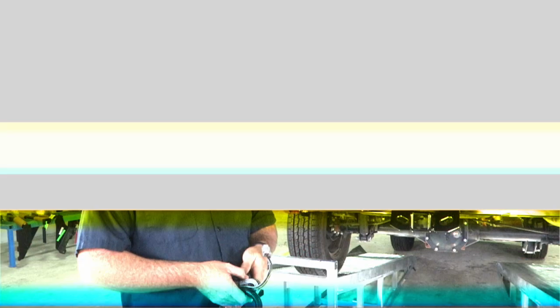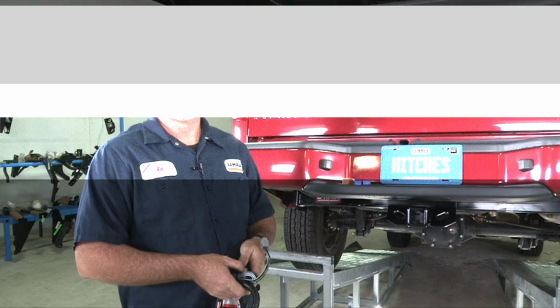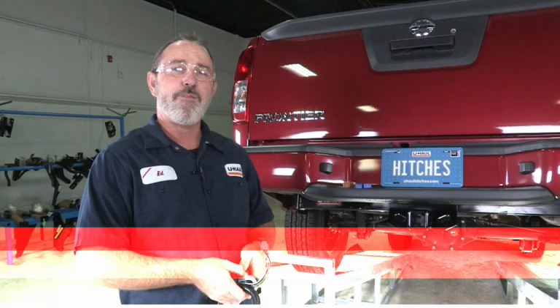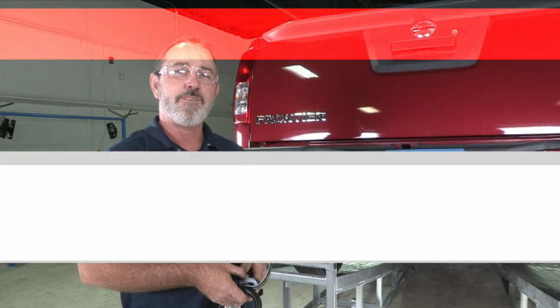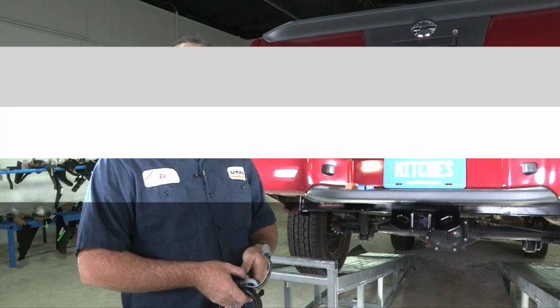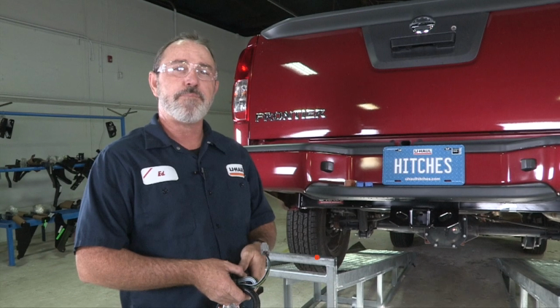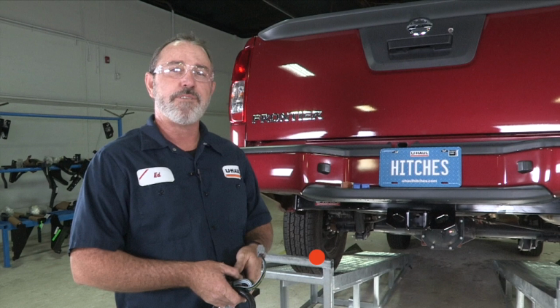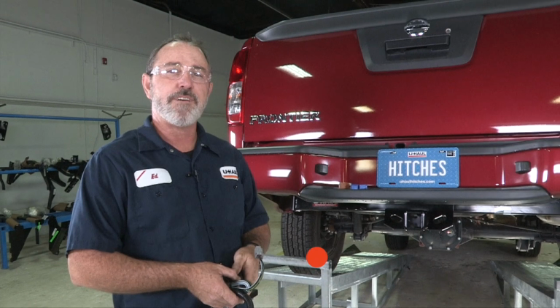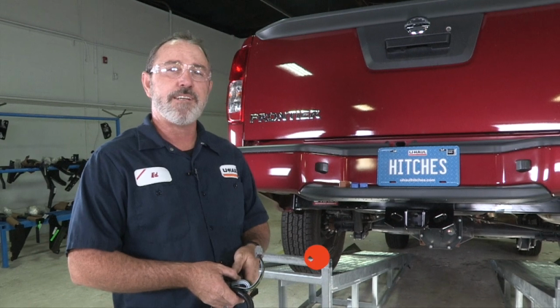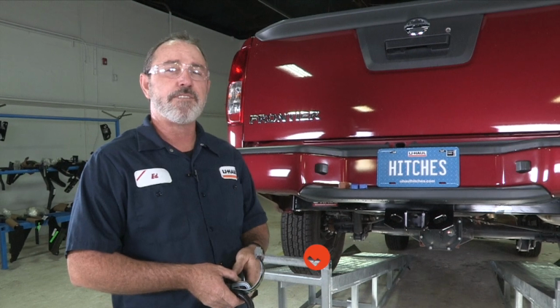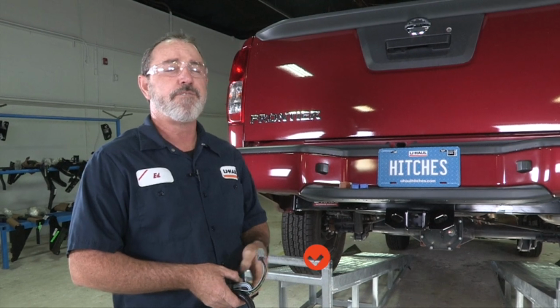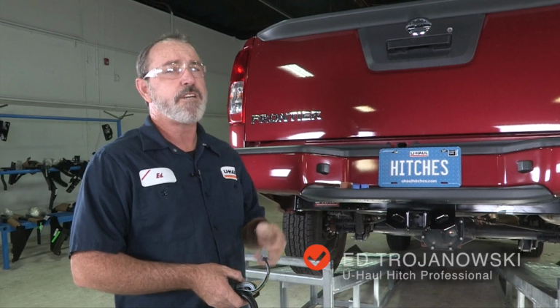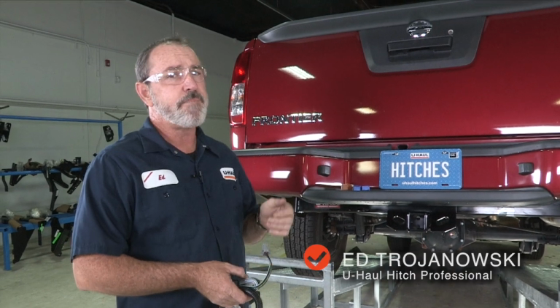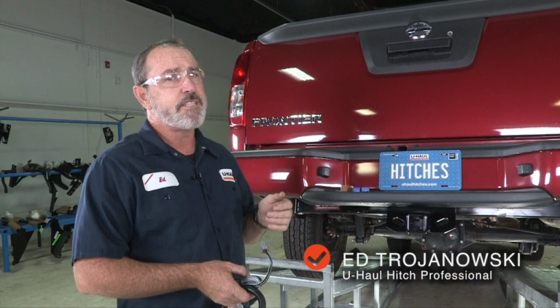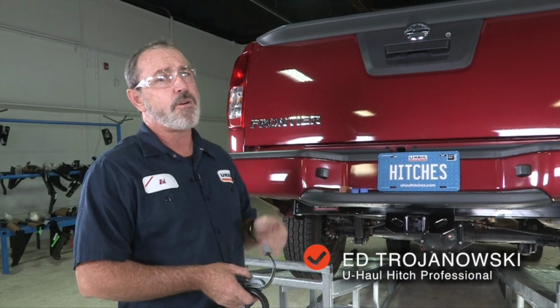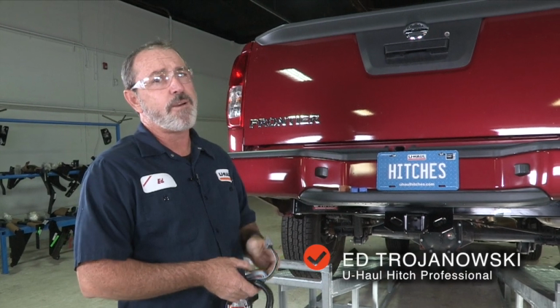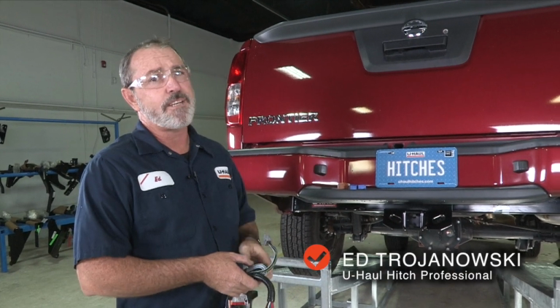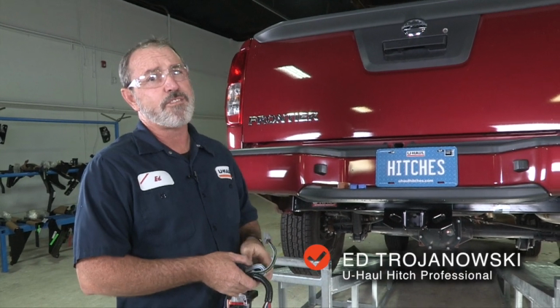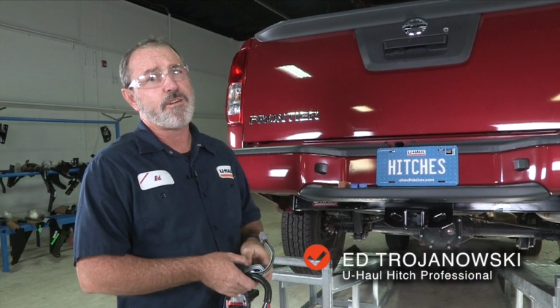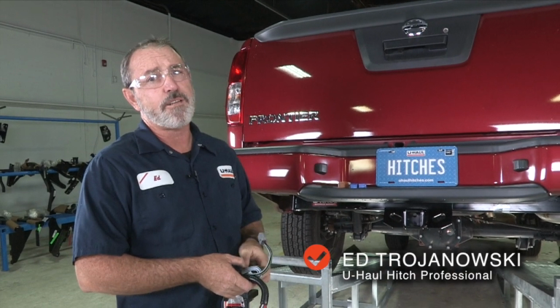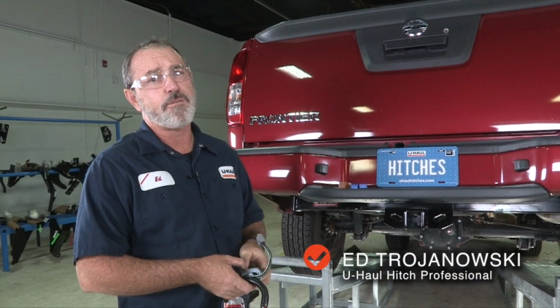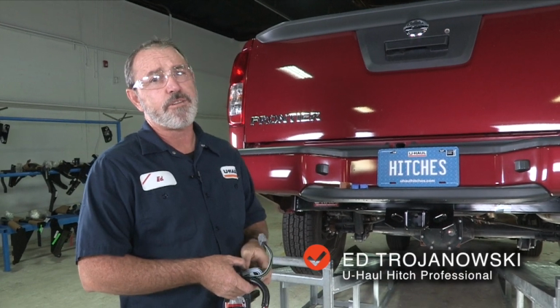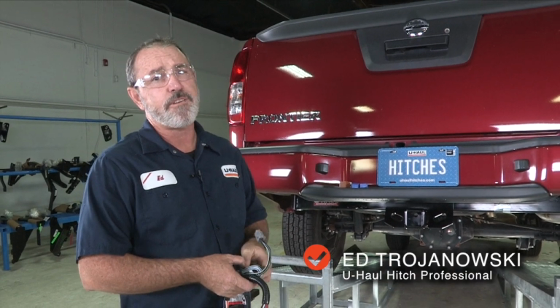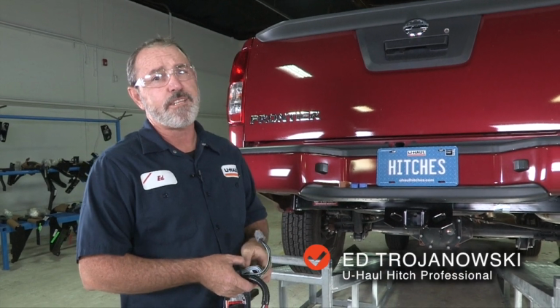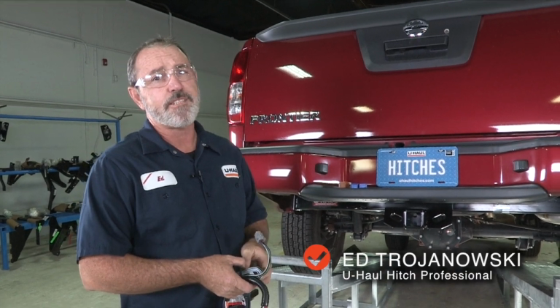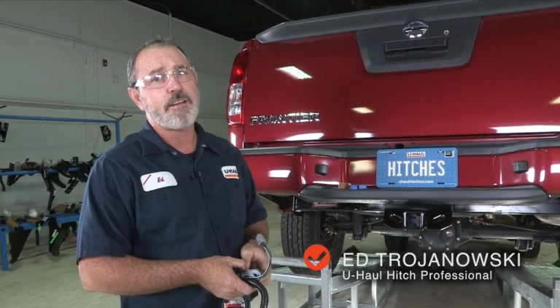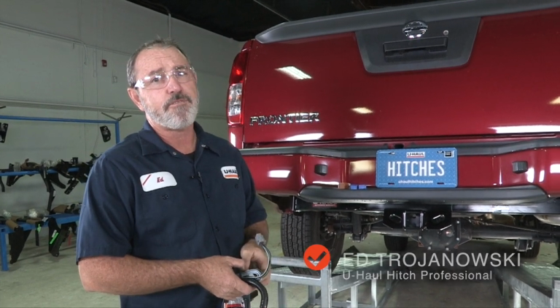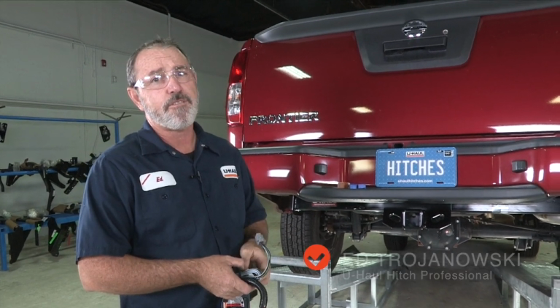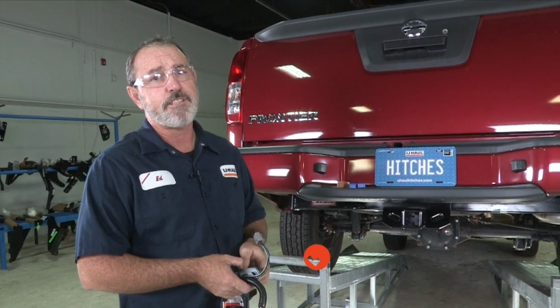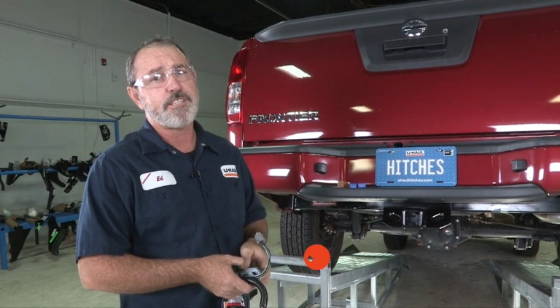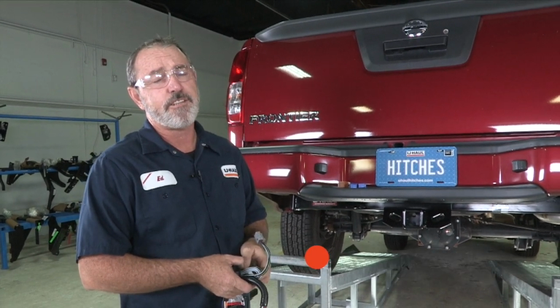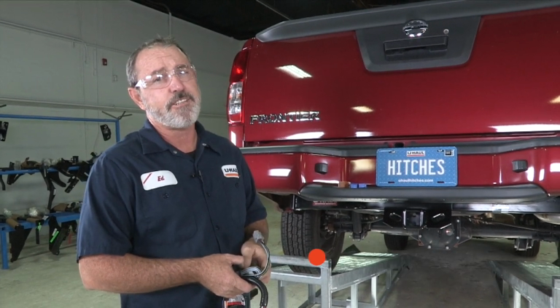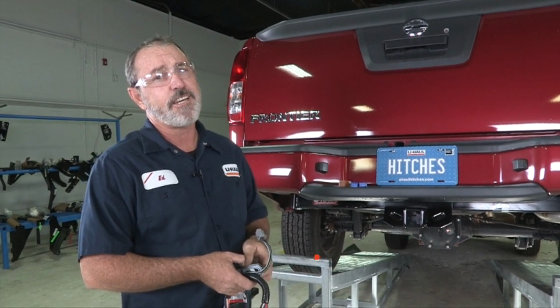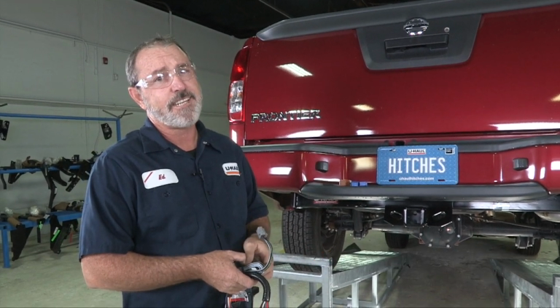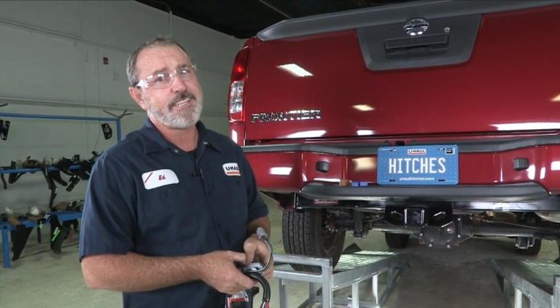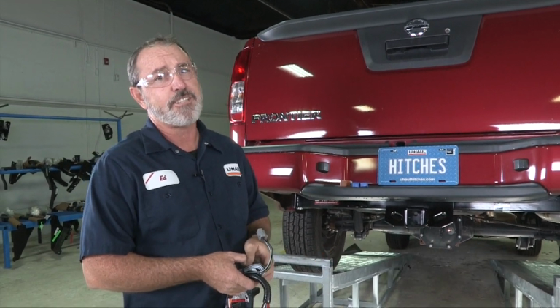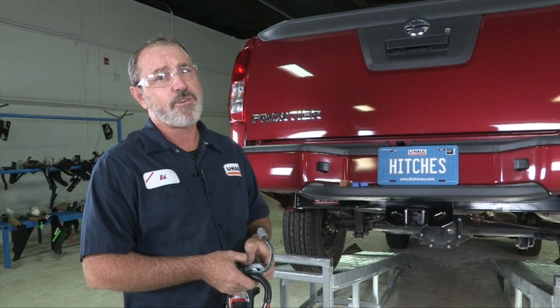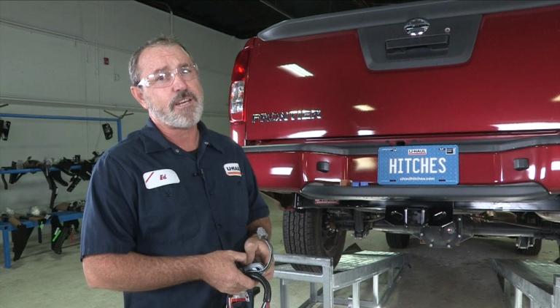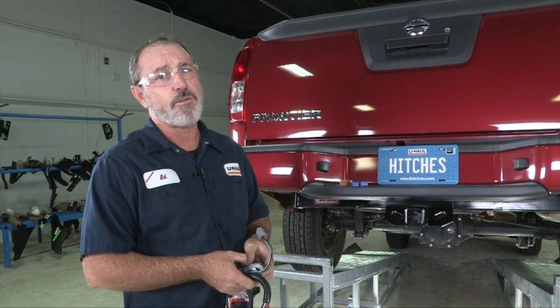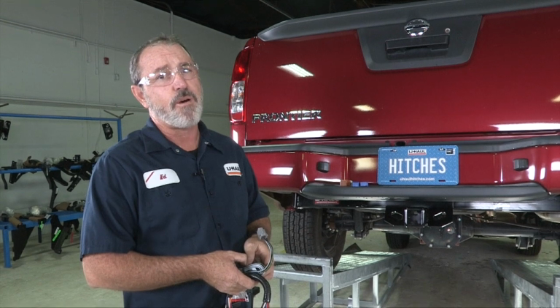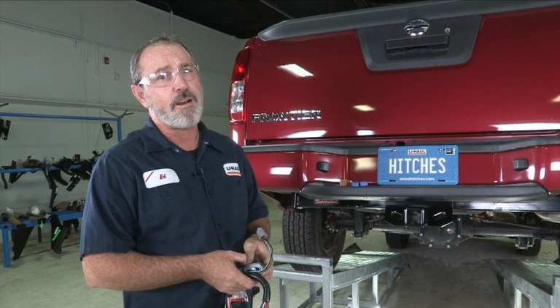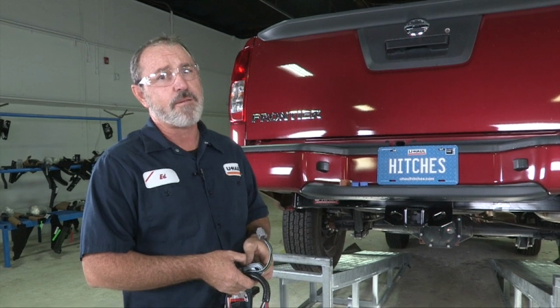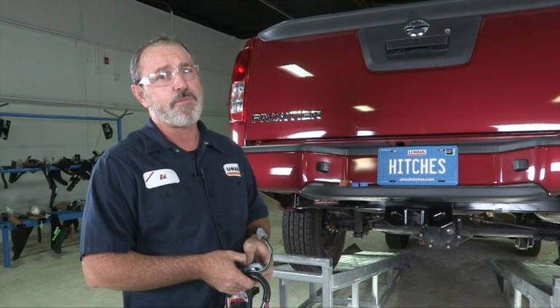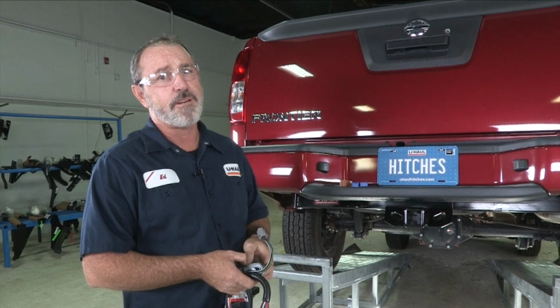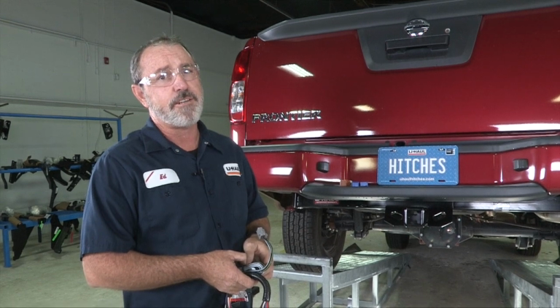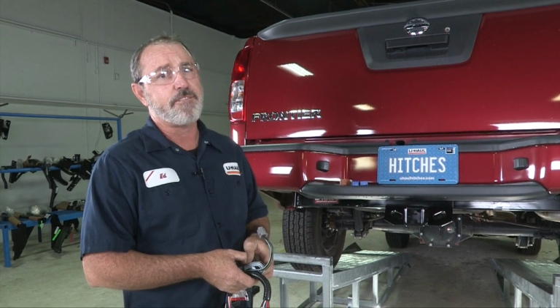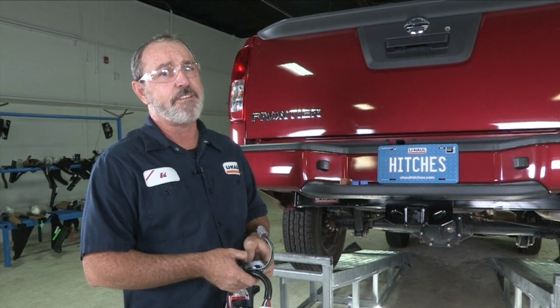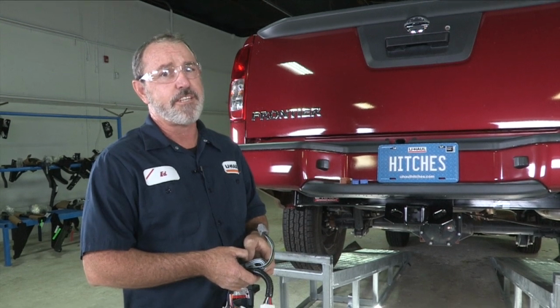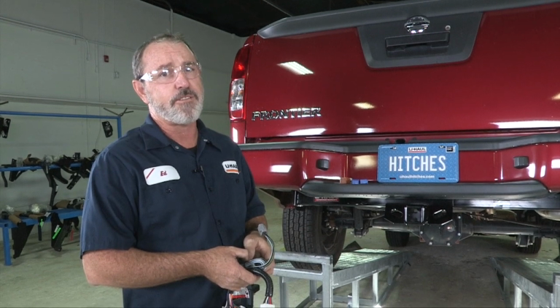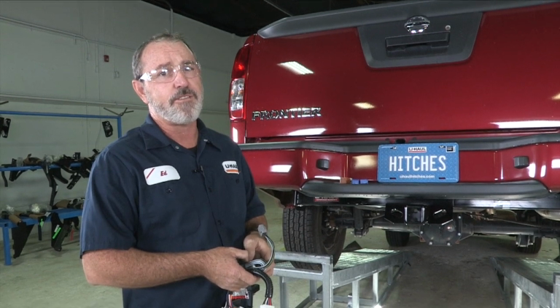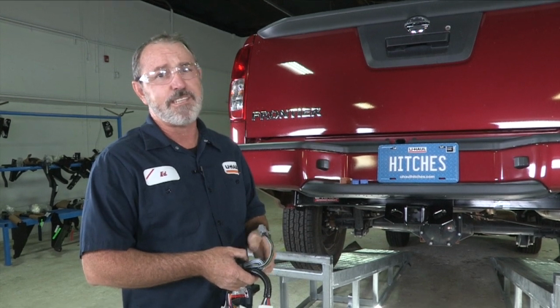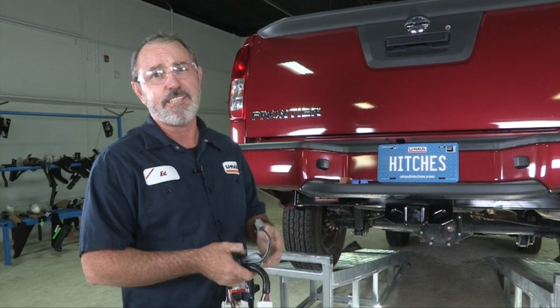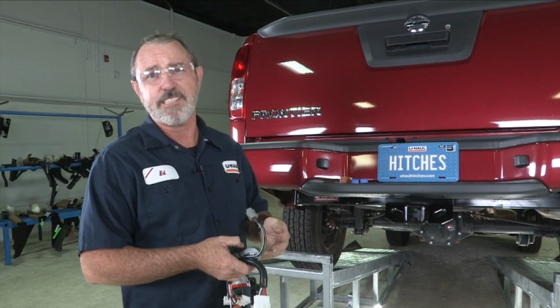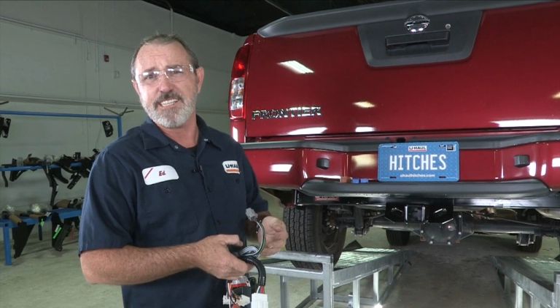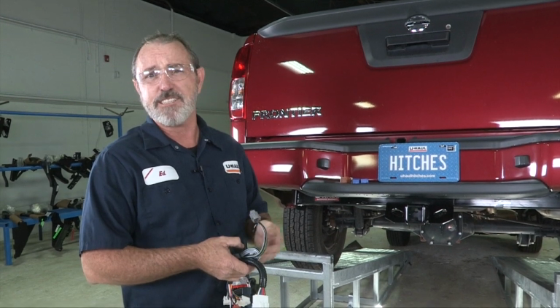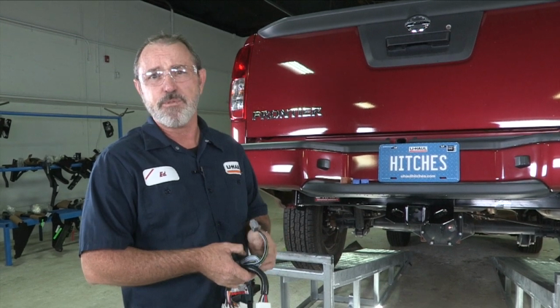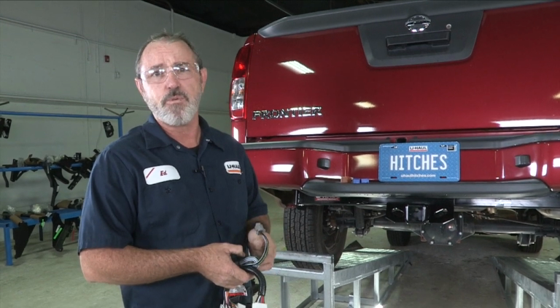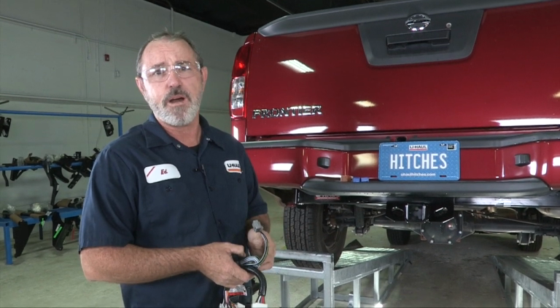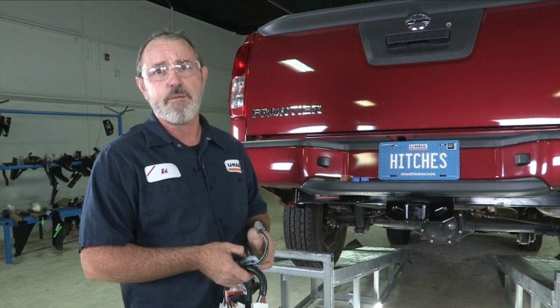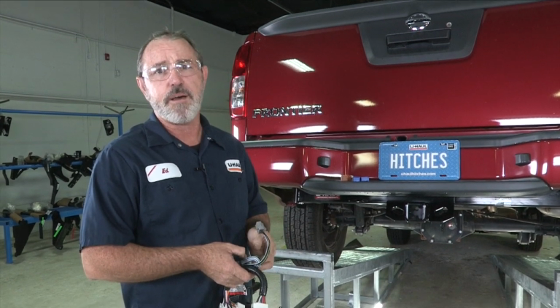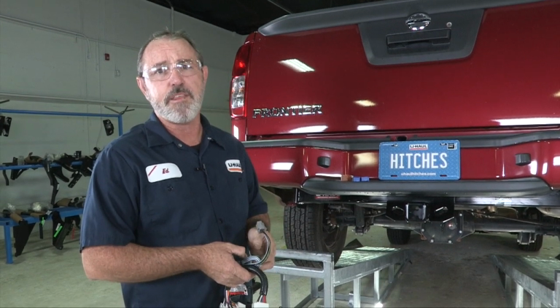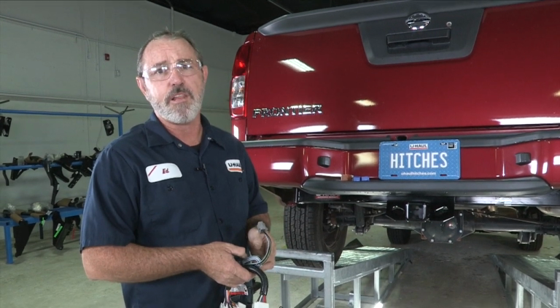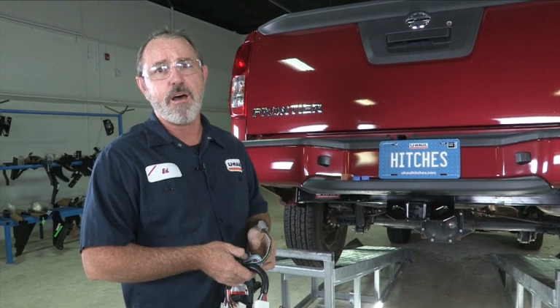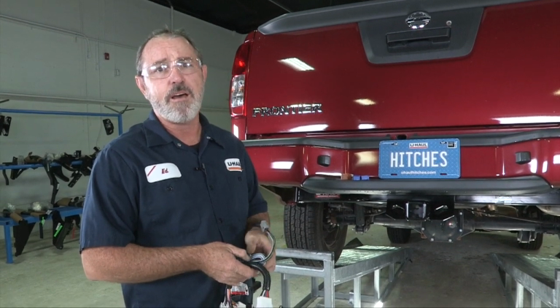Hey, what's up you guys? If you're going to be towing a trailer with your Nissan Frontier, you've got to get trailer wiring put on your vehicle. It's required by law.